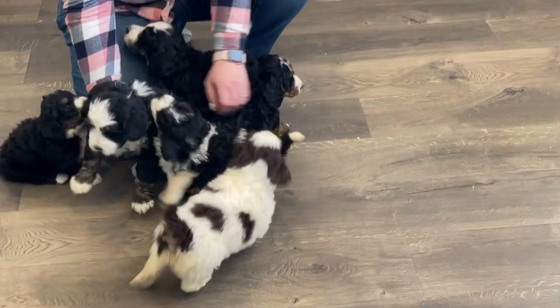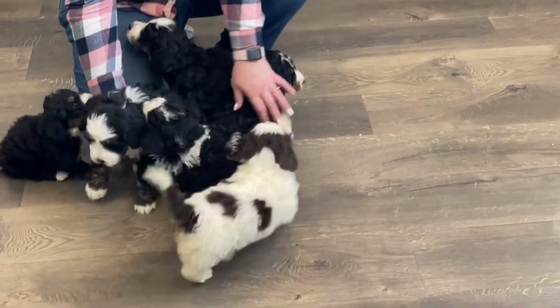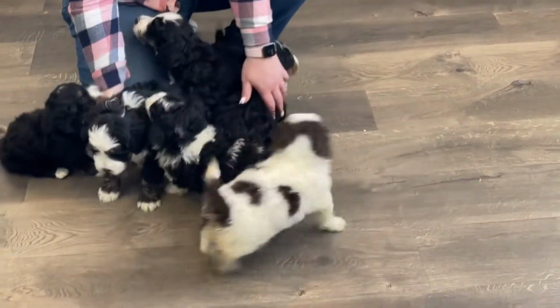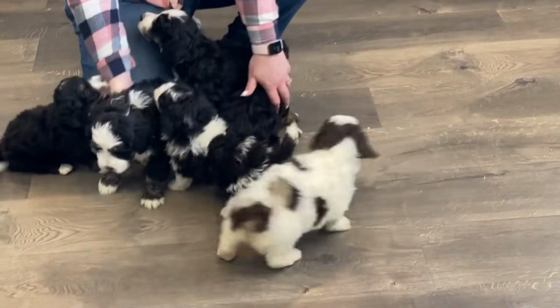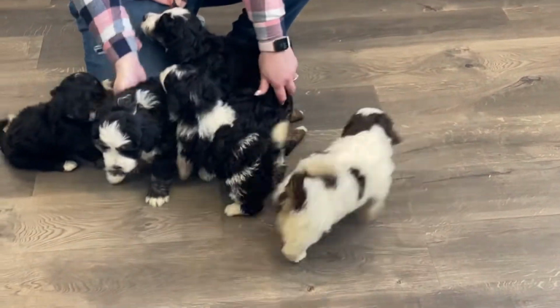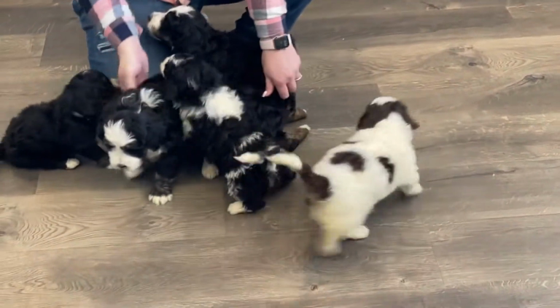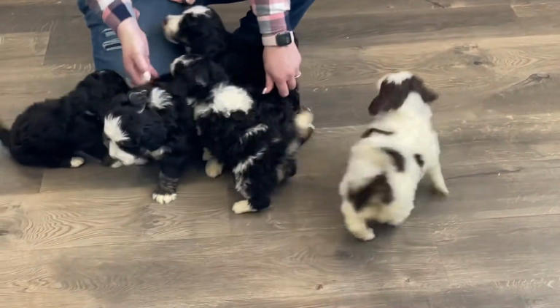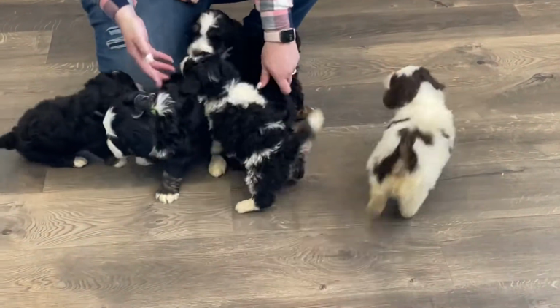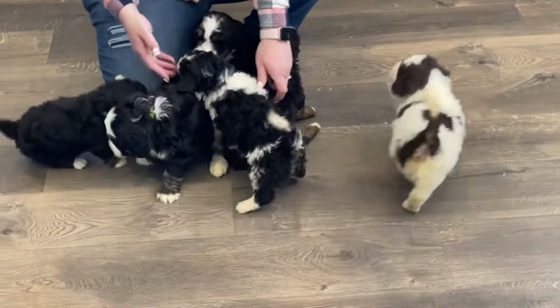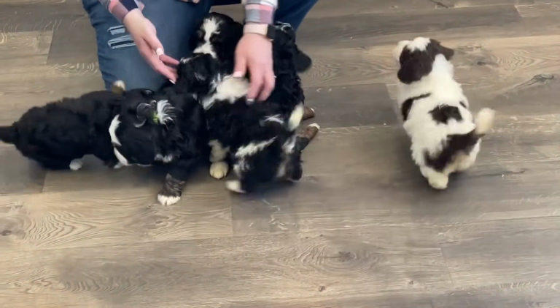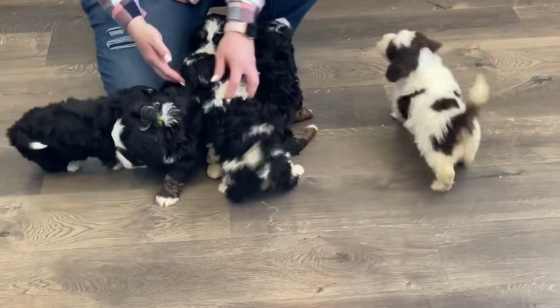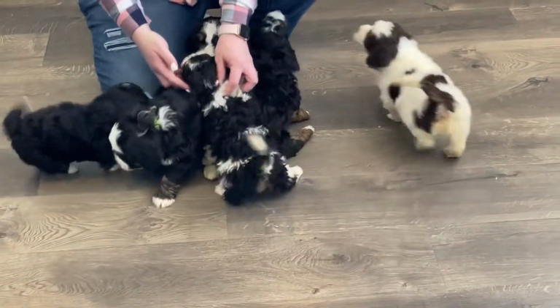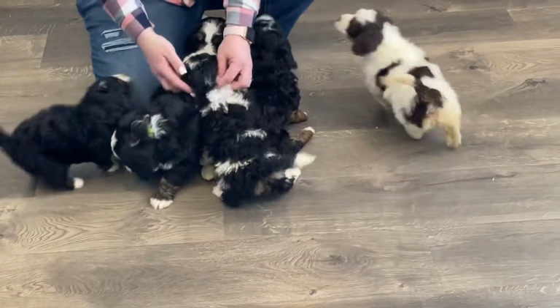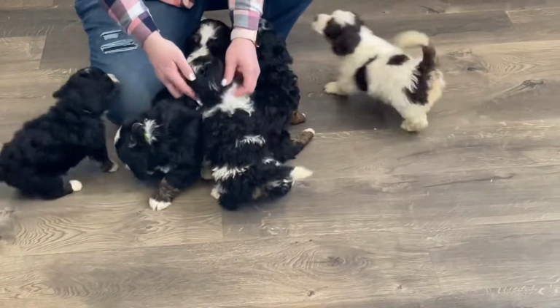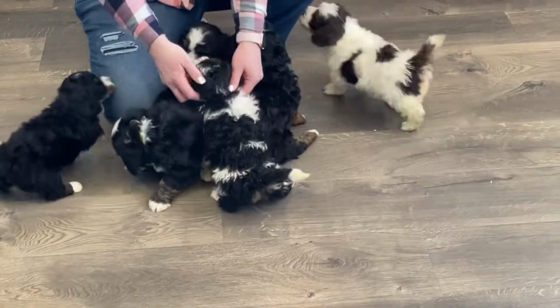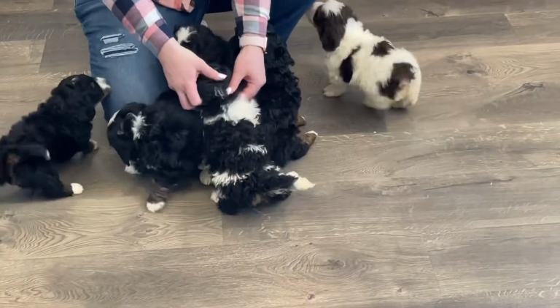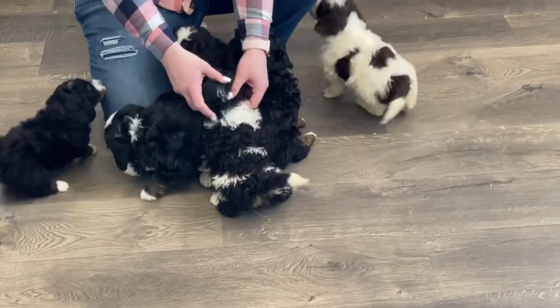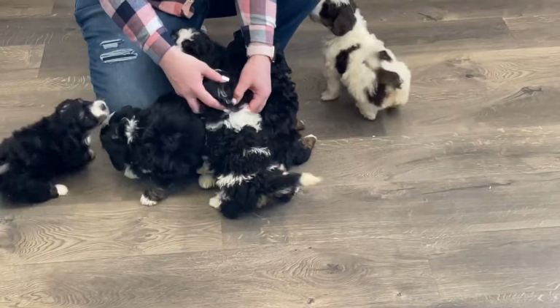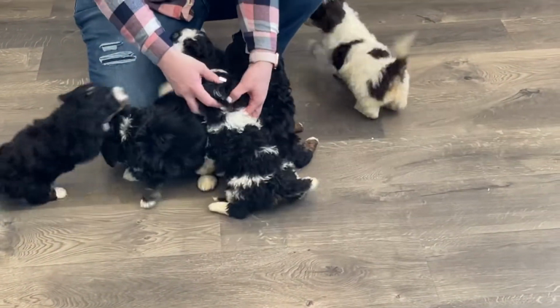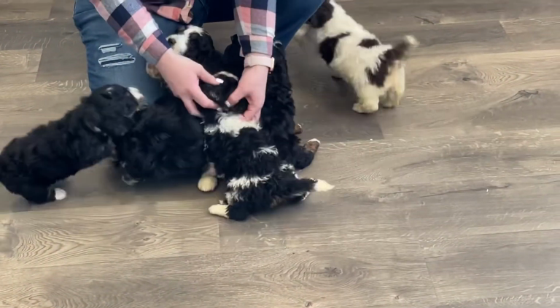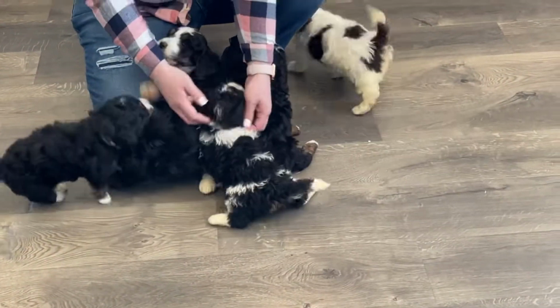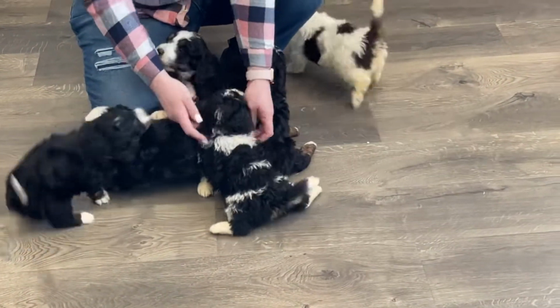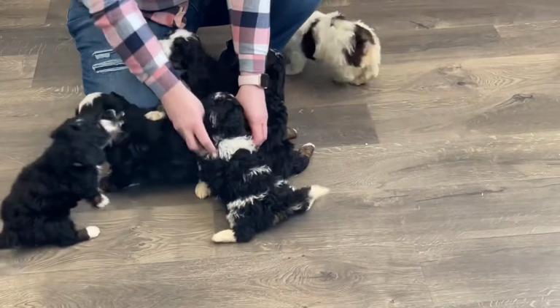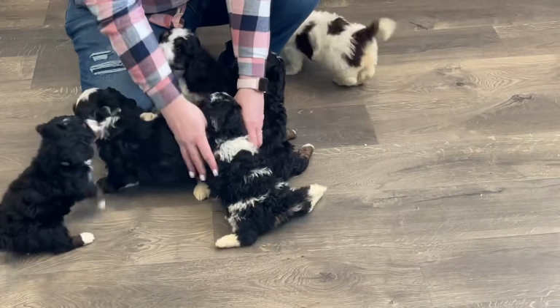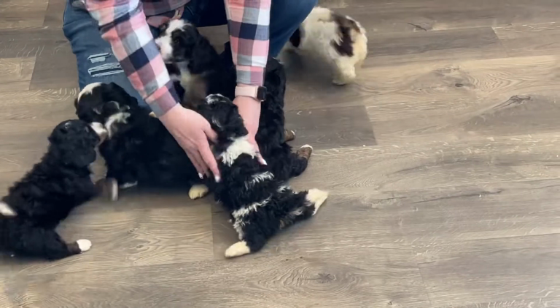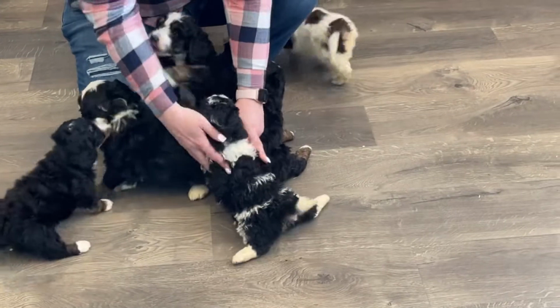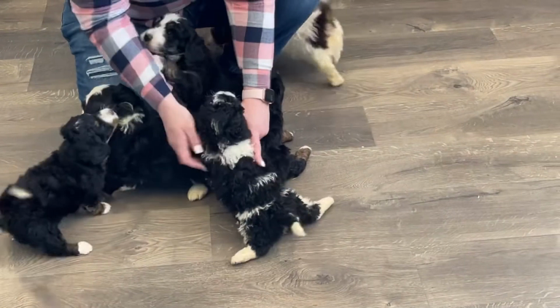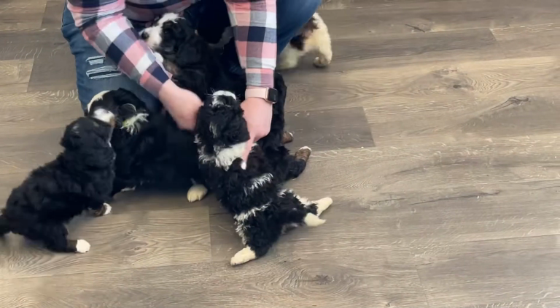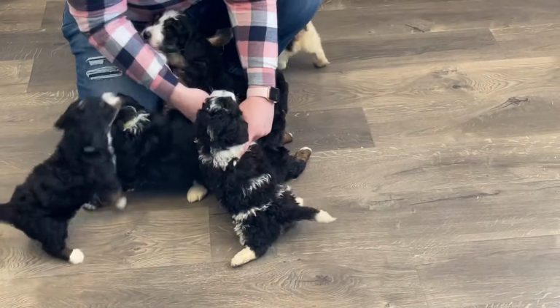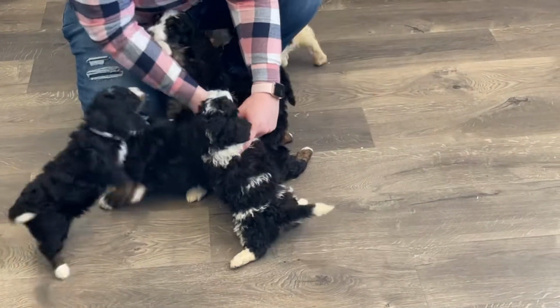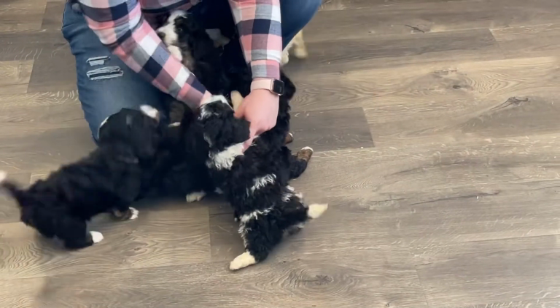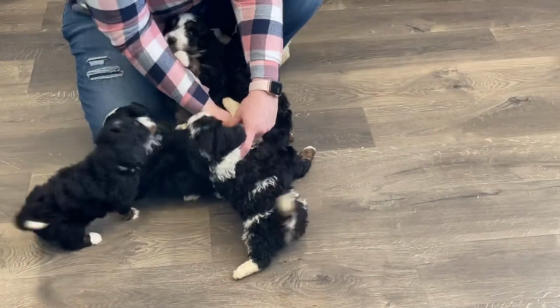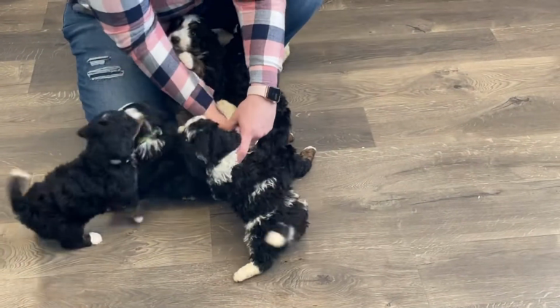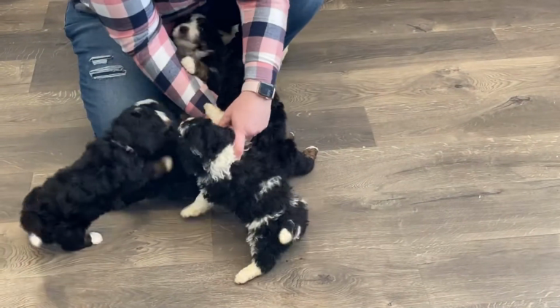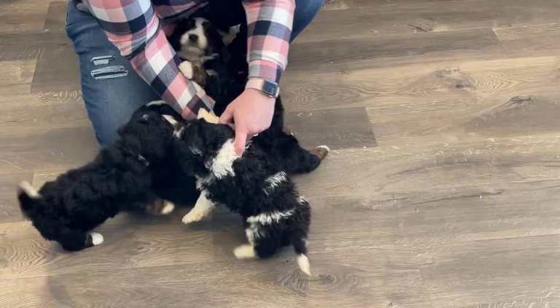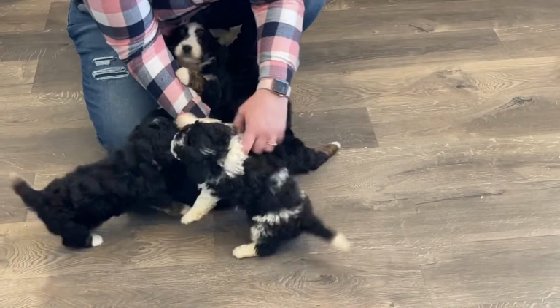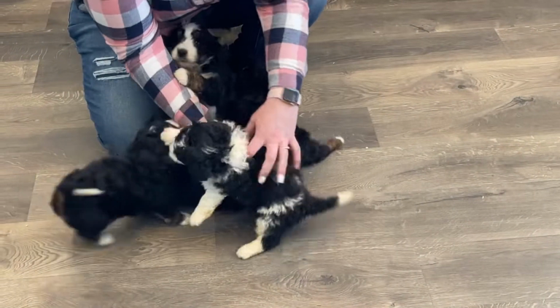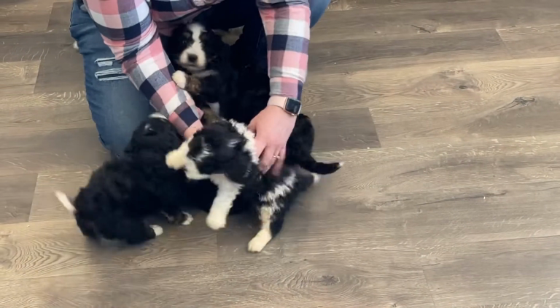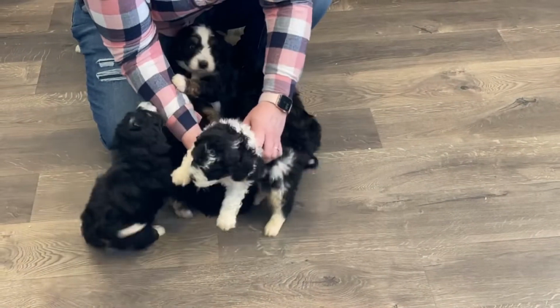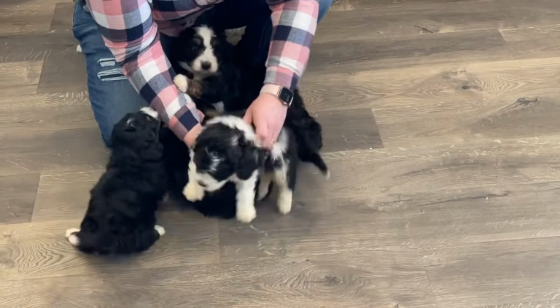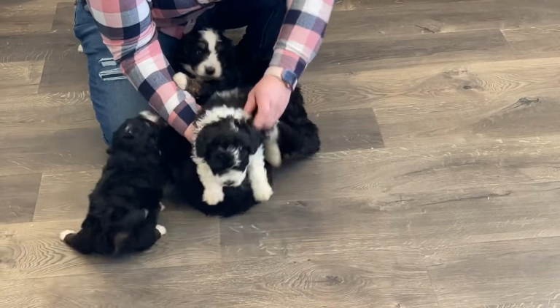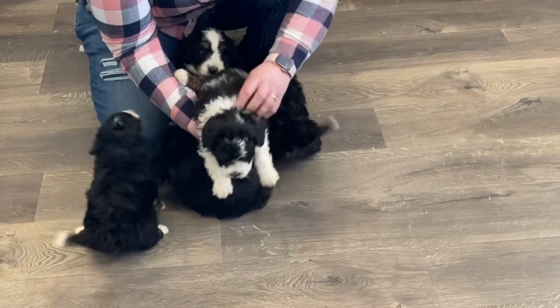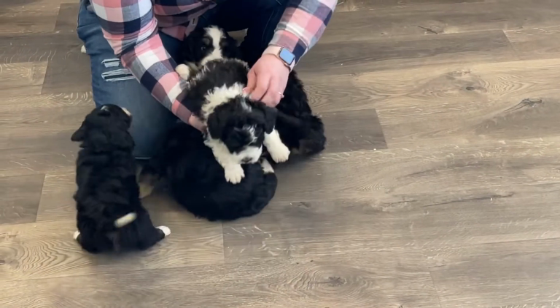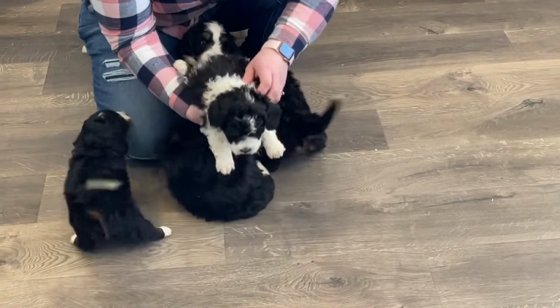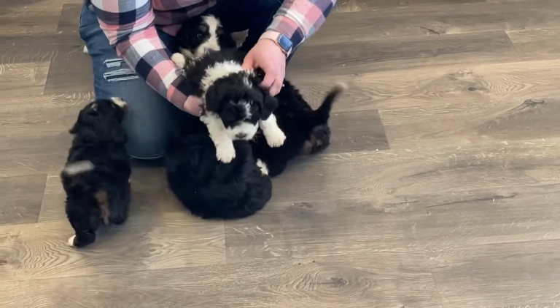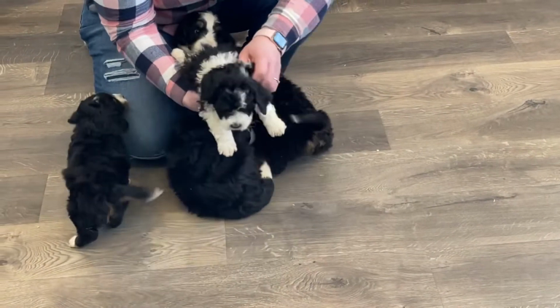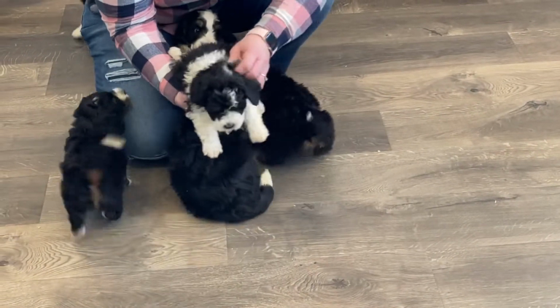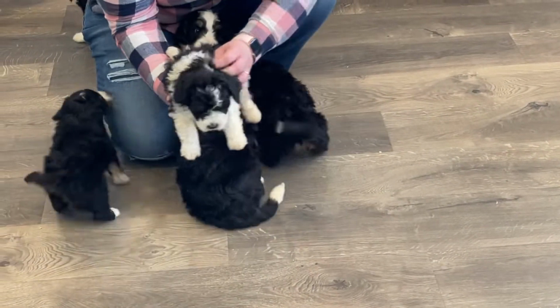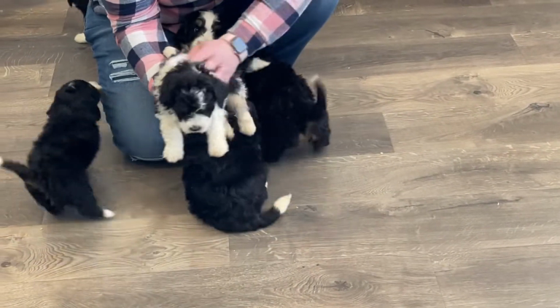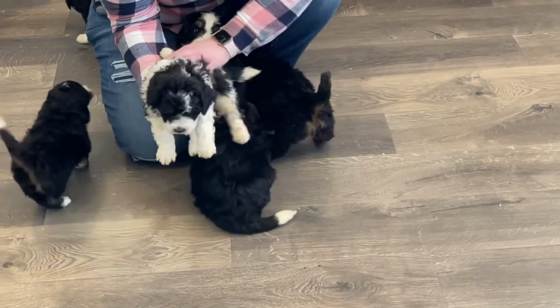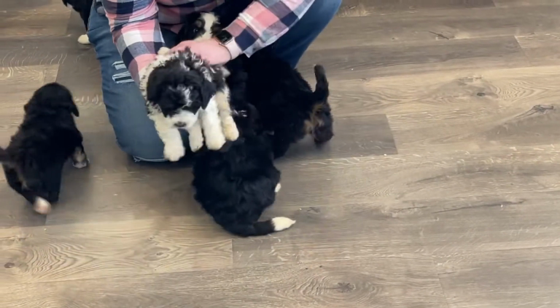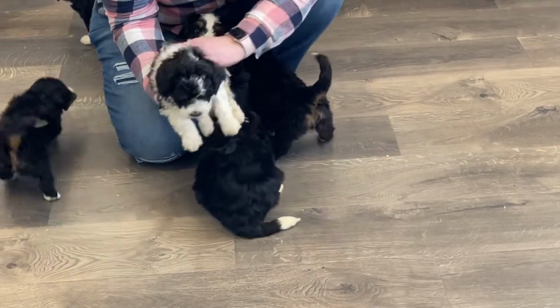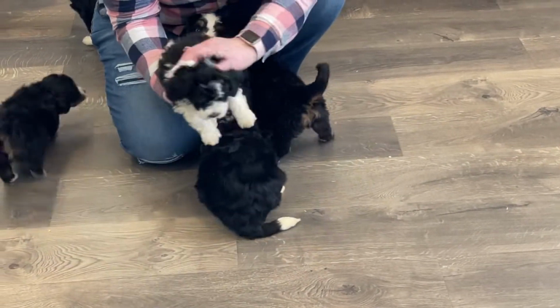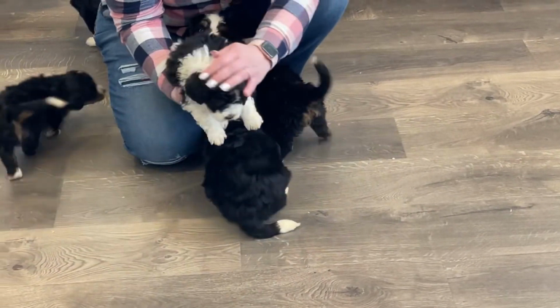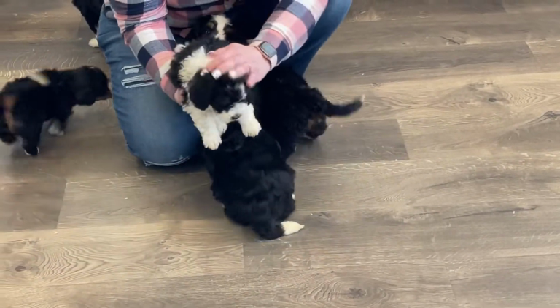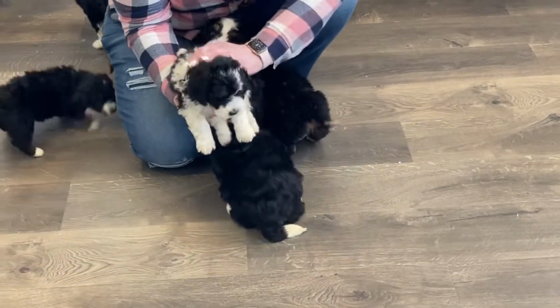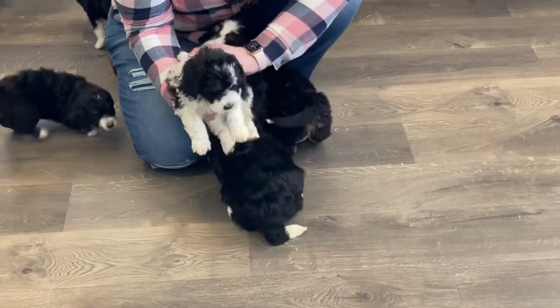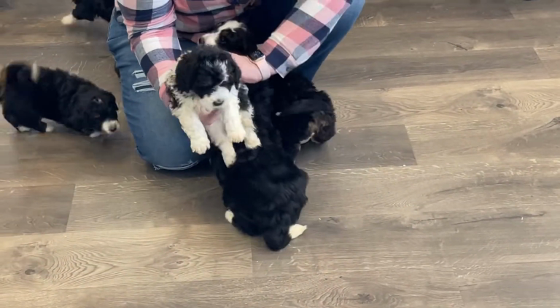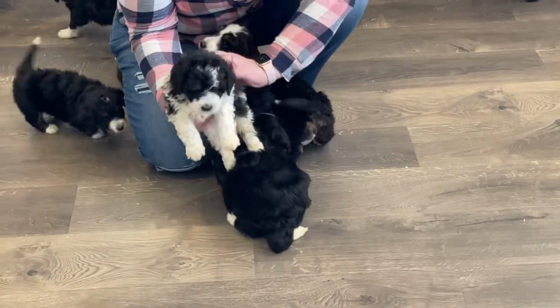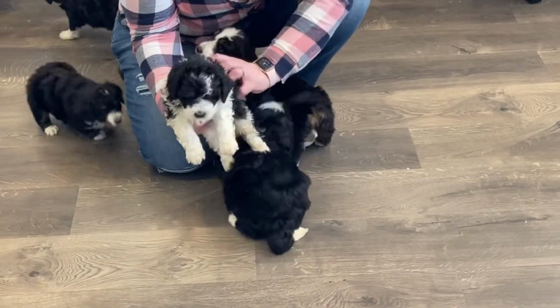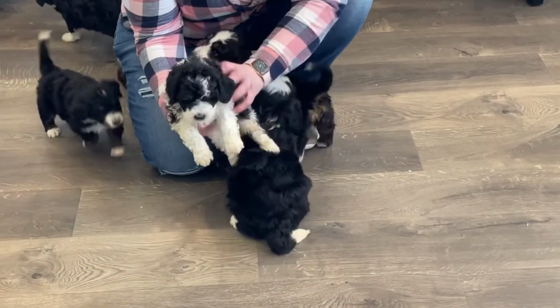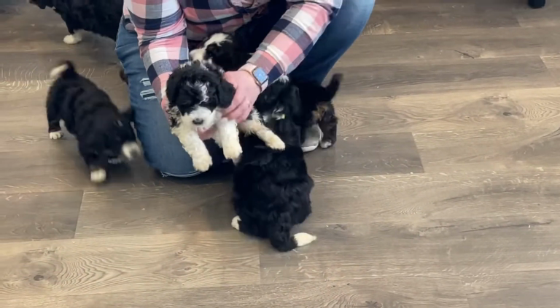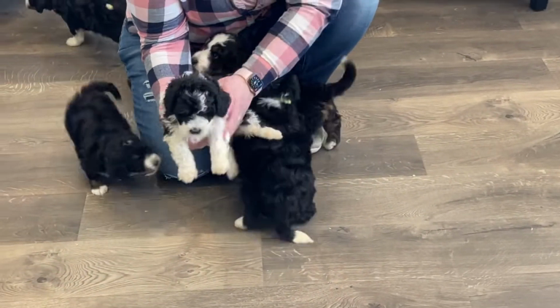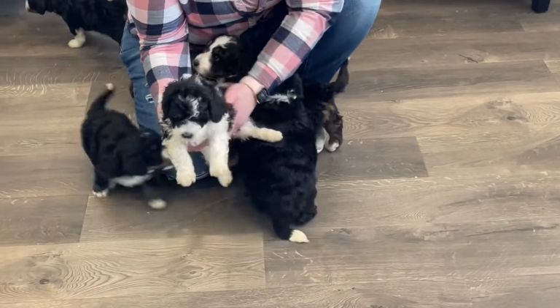They are just so playful. Here's our gray collar girl. She's our little curly girl. We just love her.